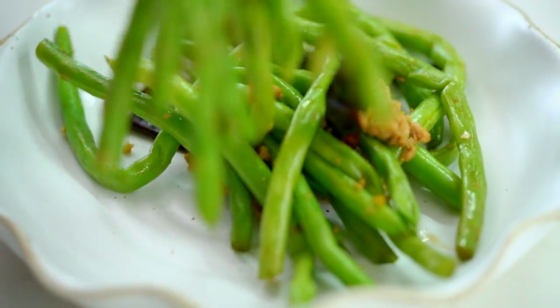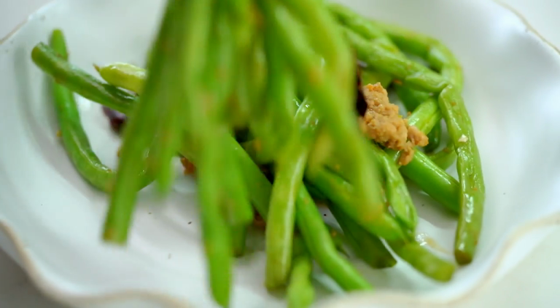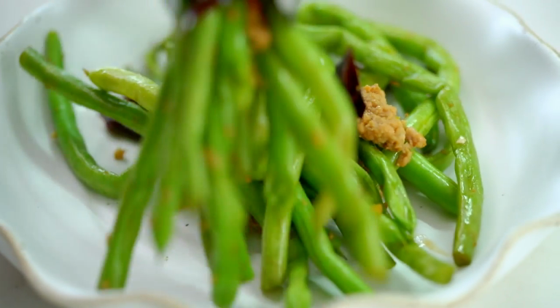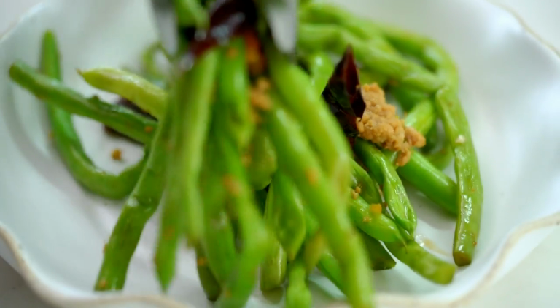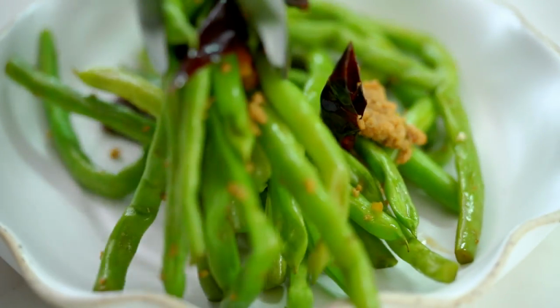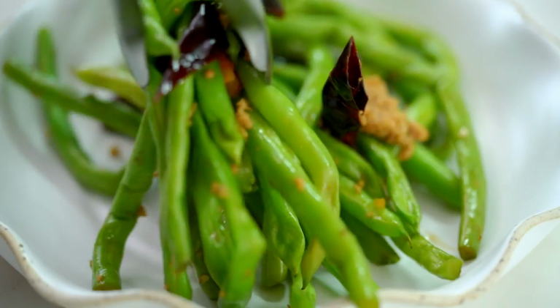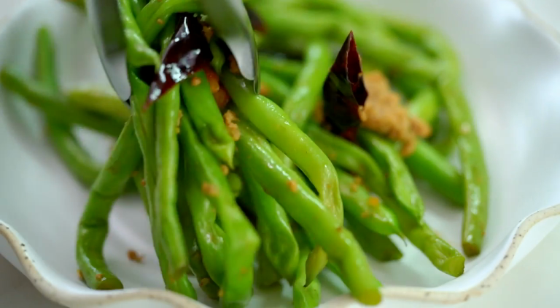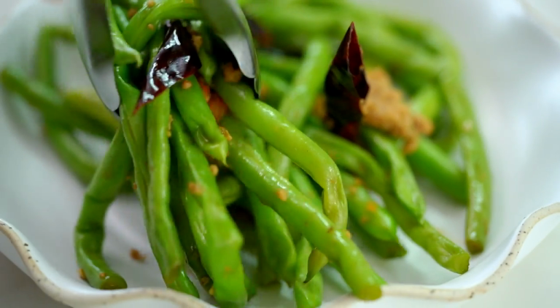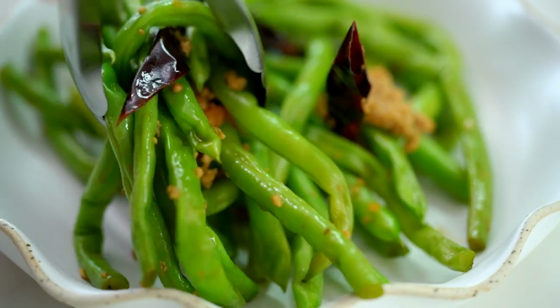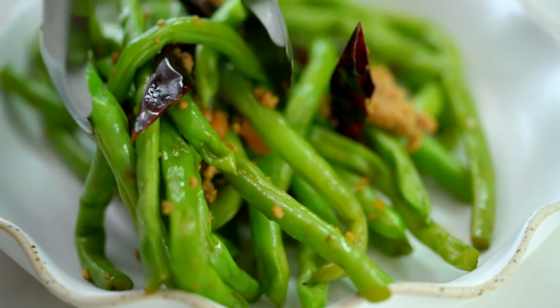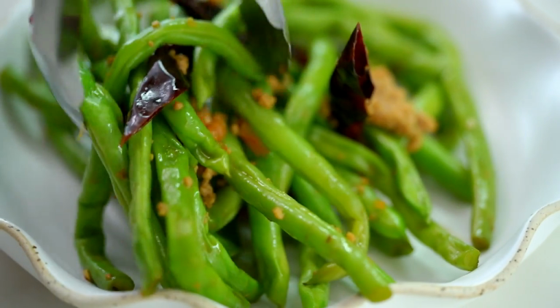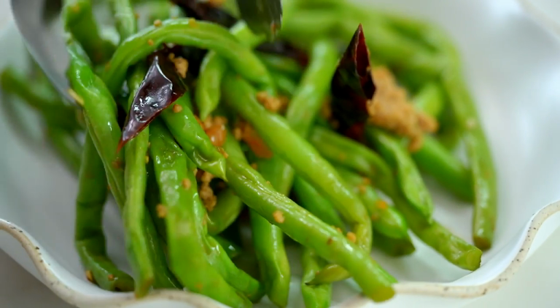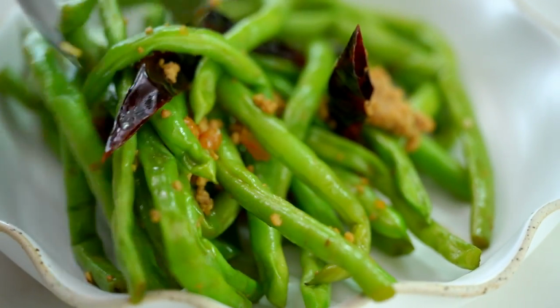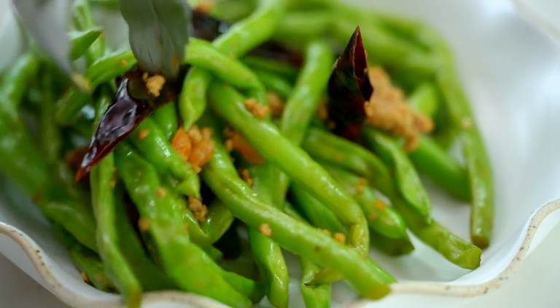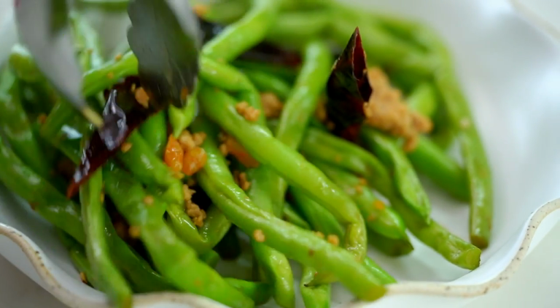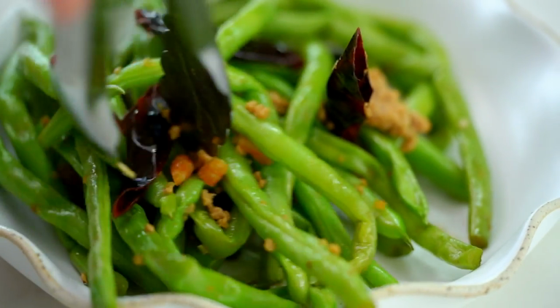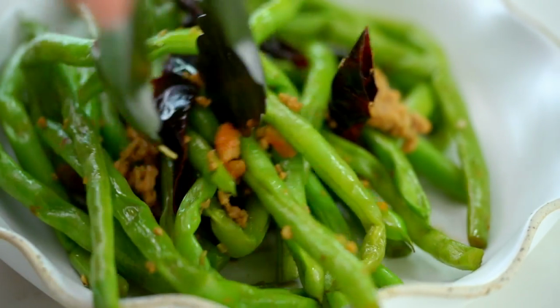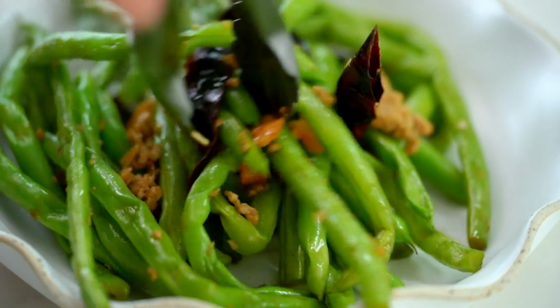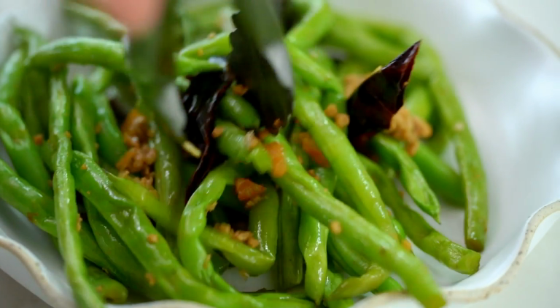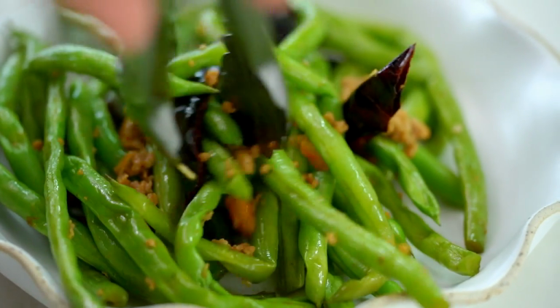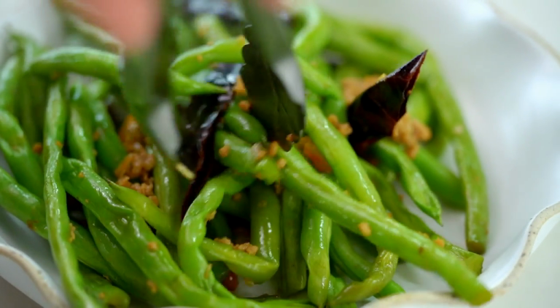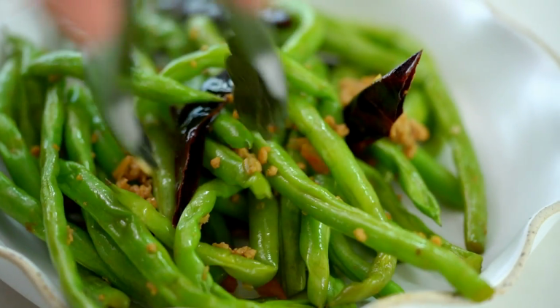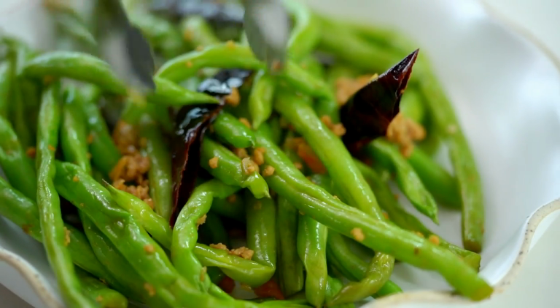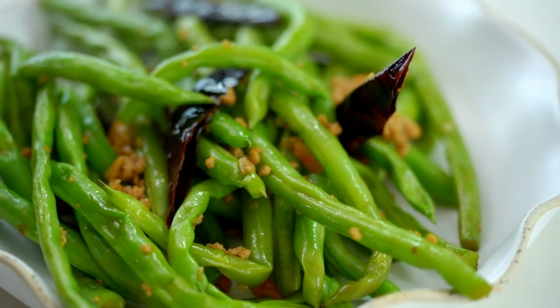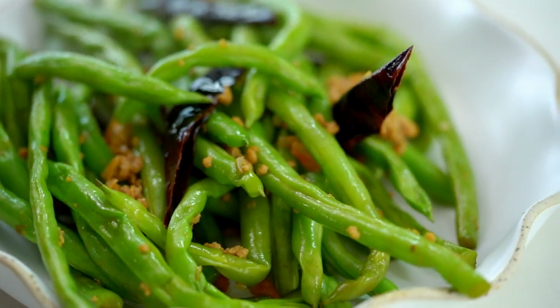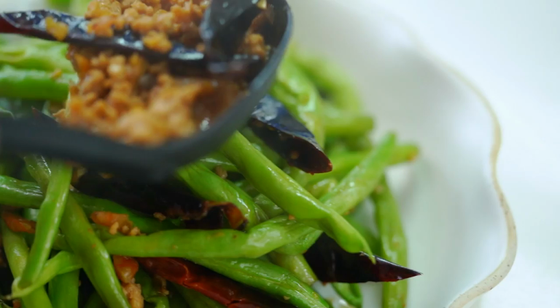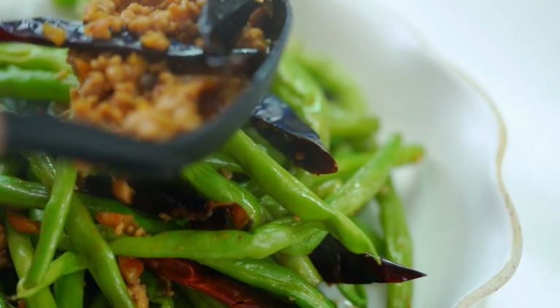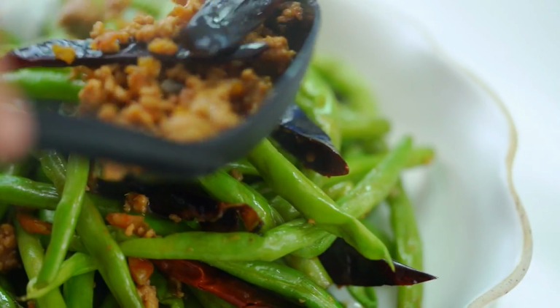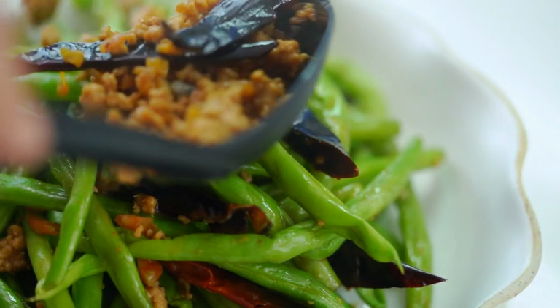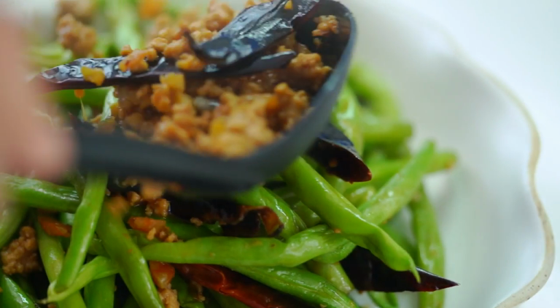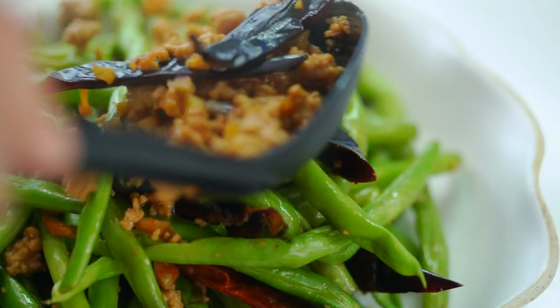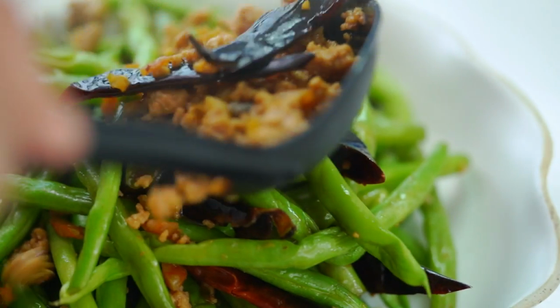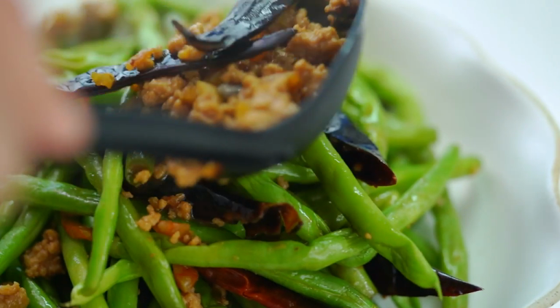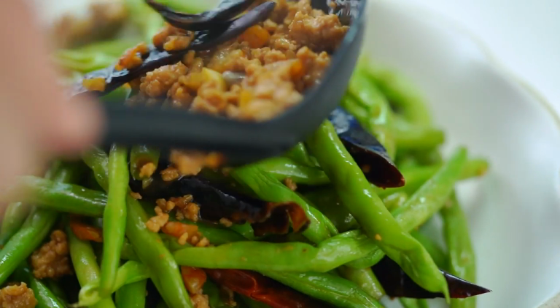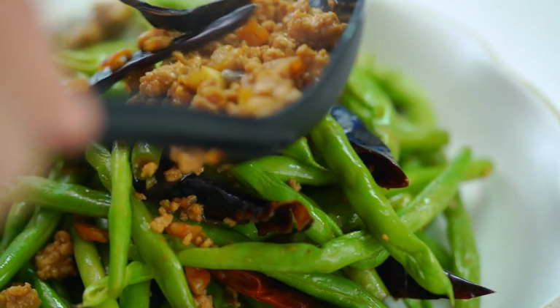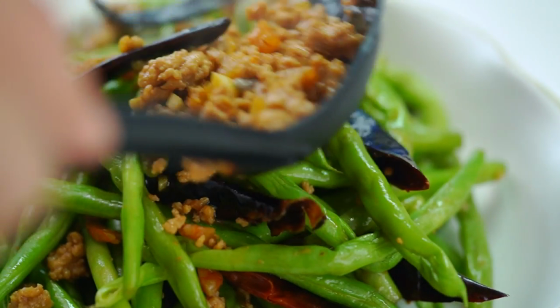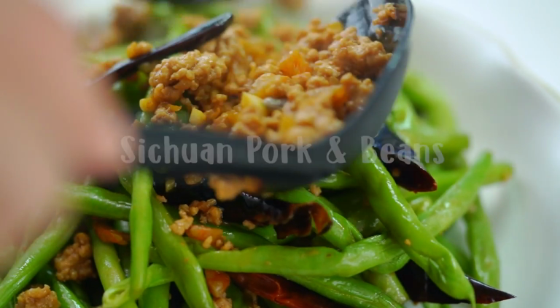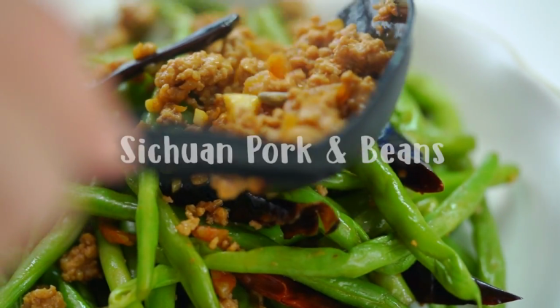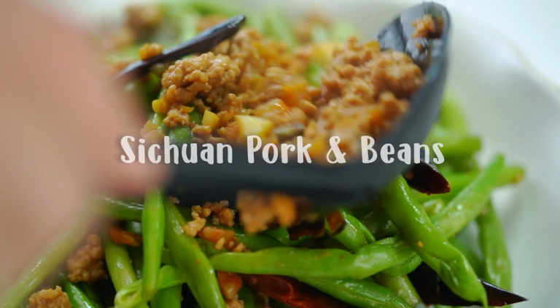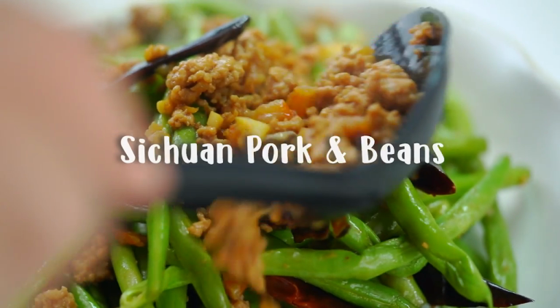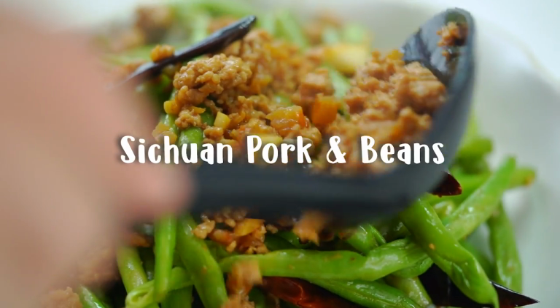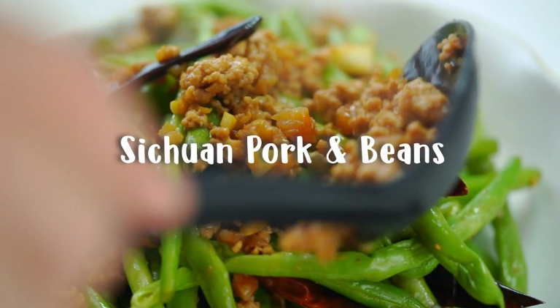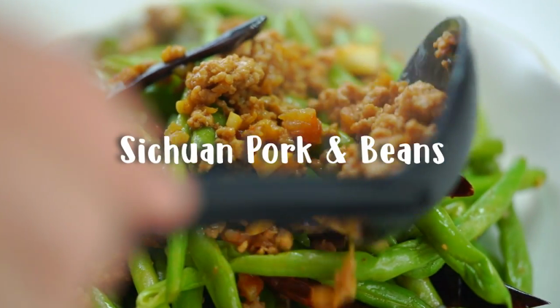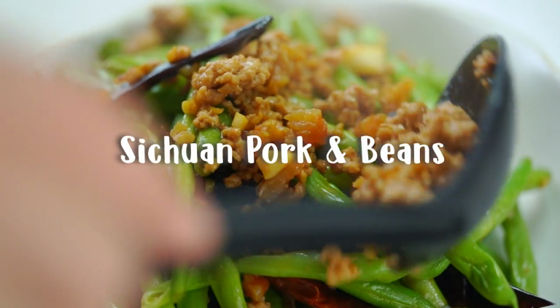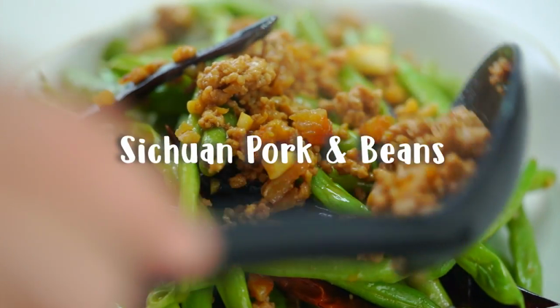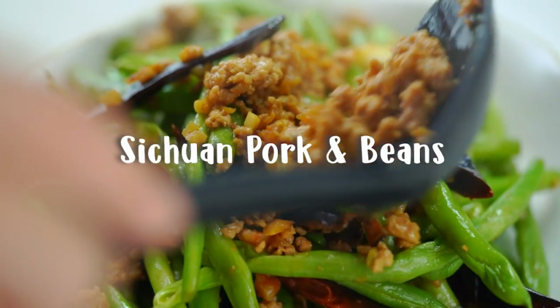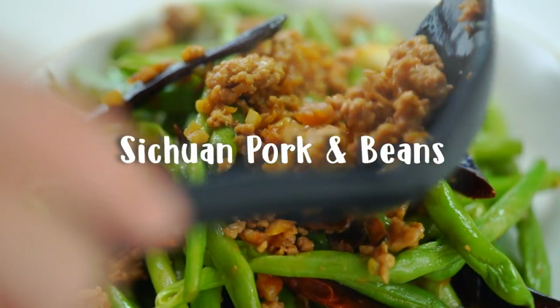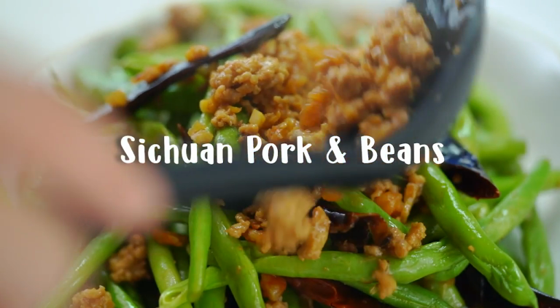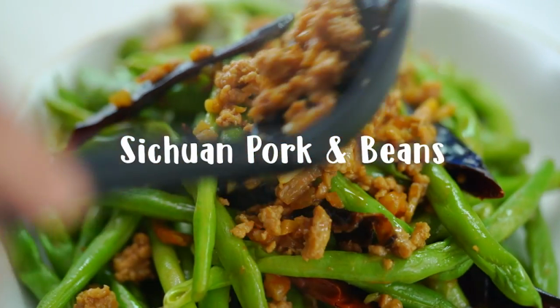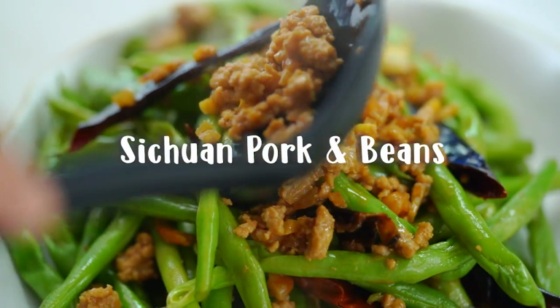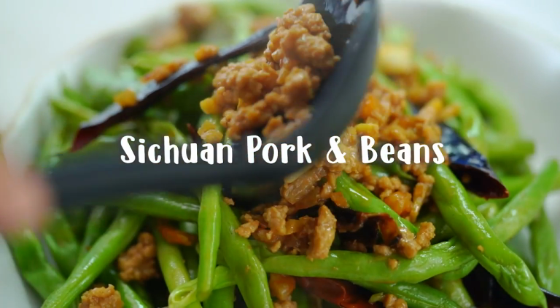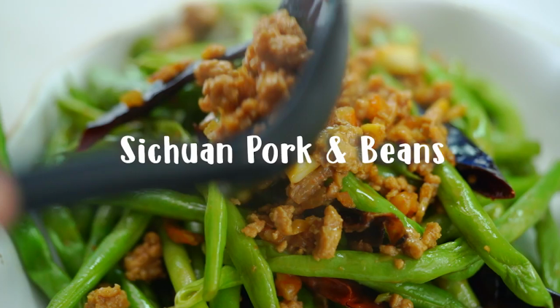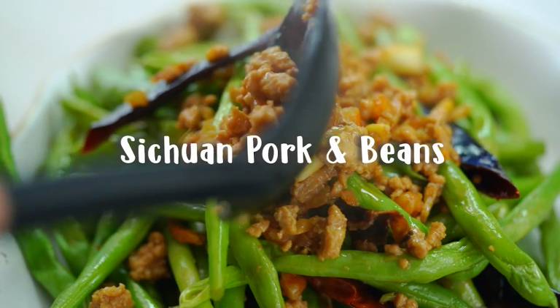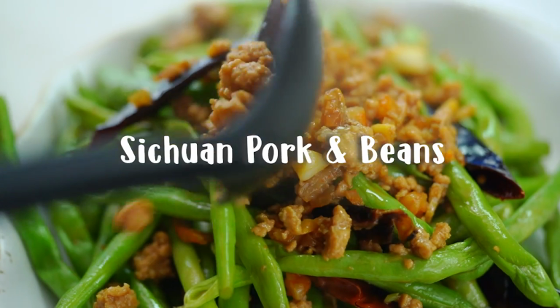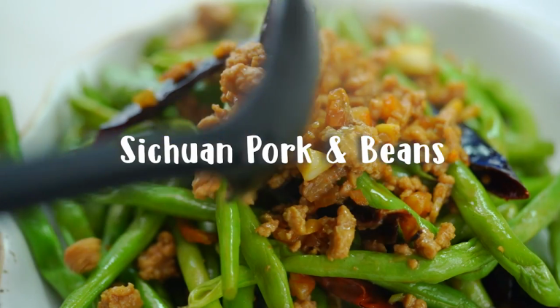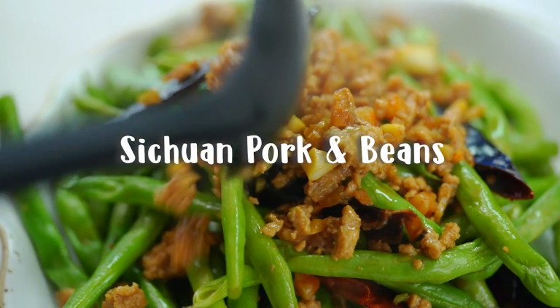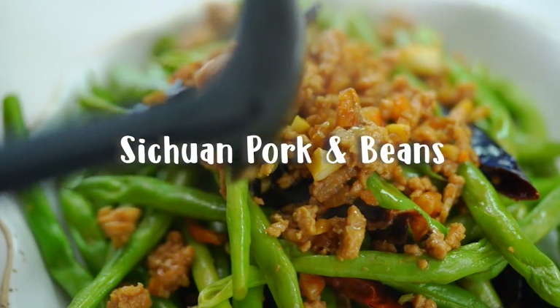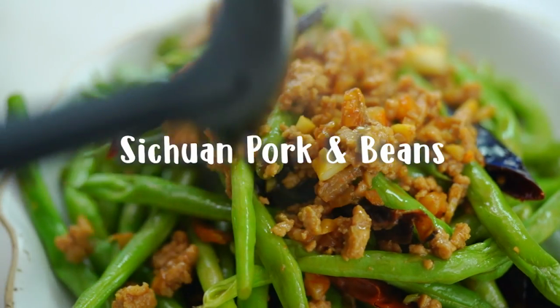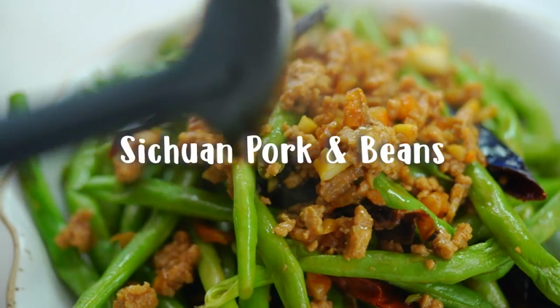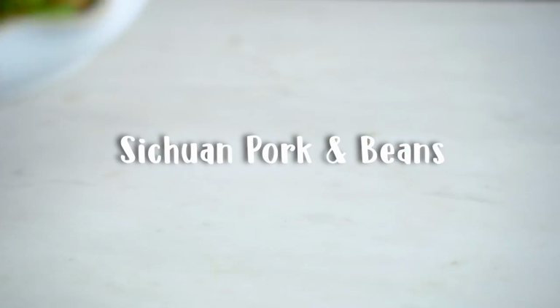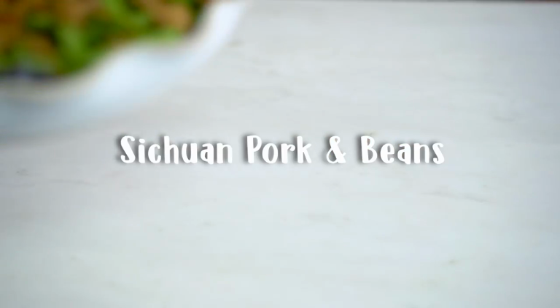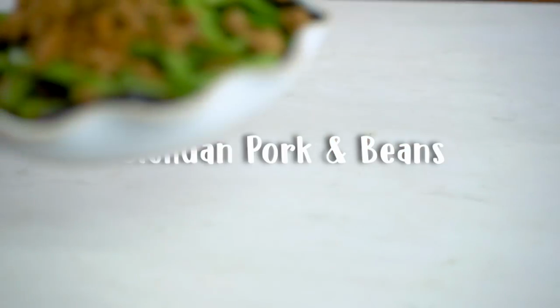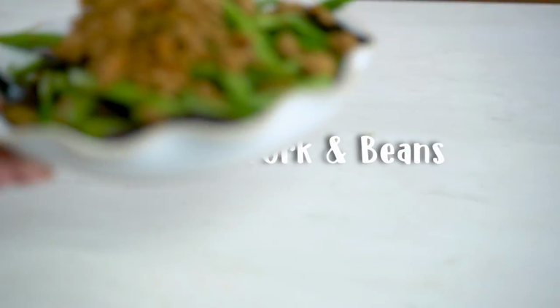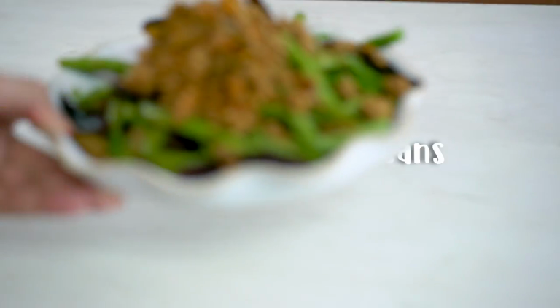You are not going to find a quicker, easier dinner to make than this one. And so much flavour. I'm going to show you how.